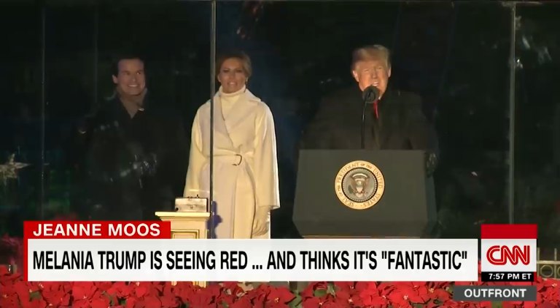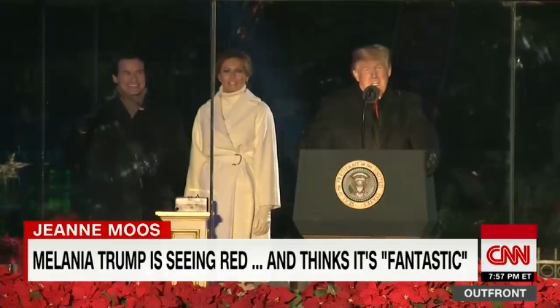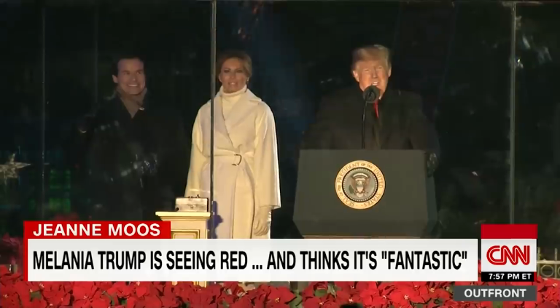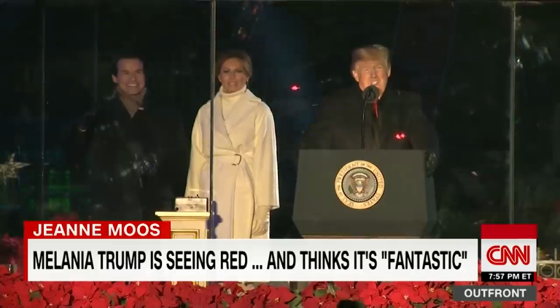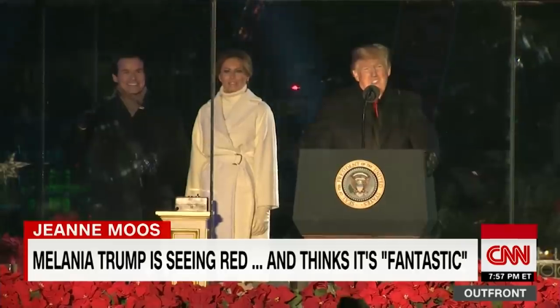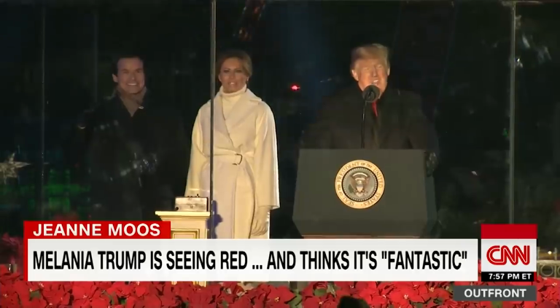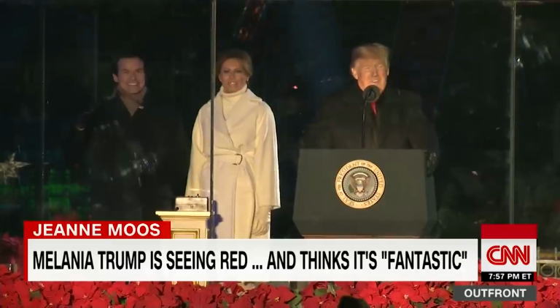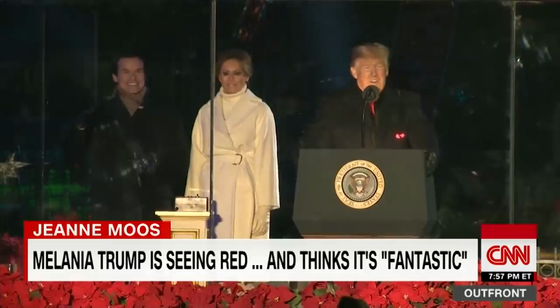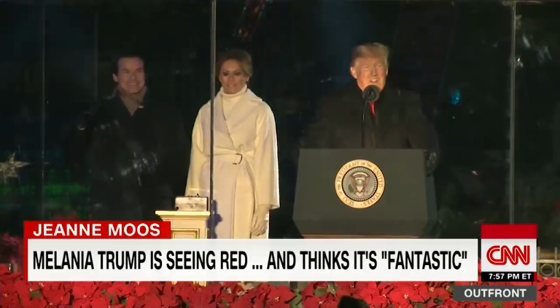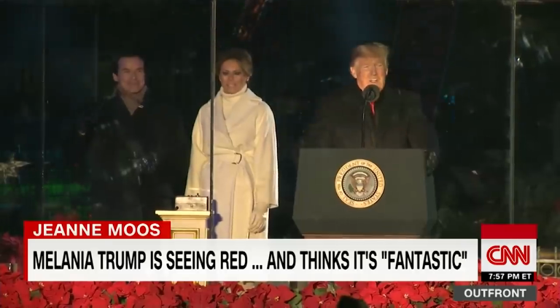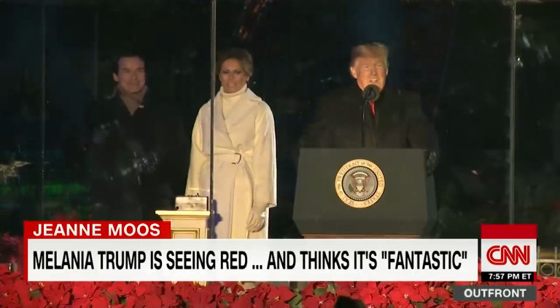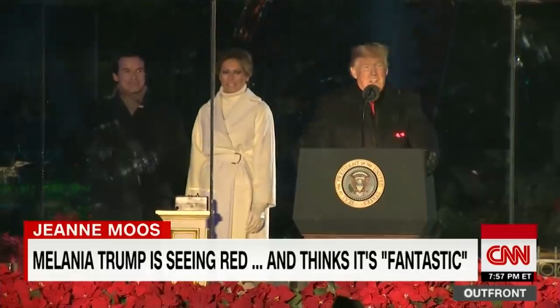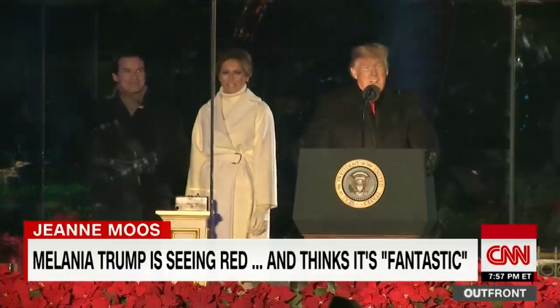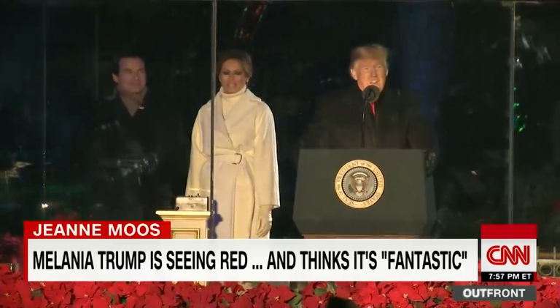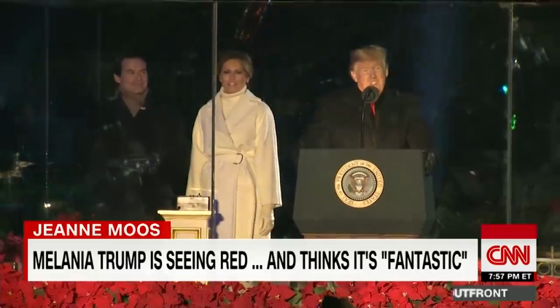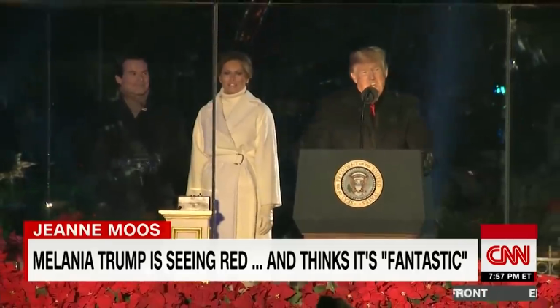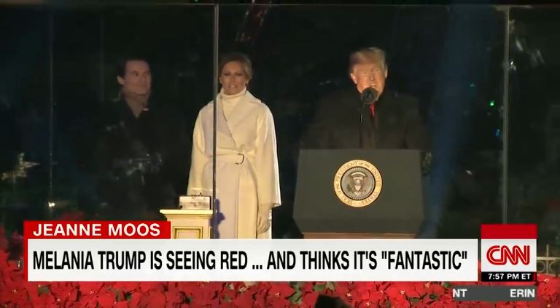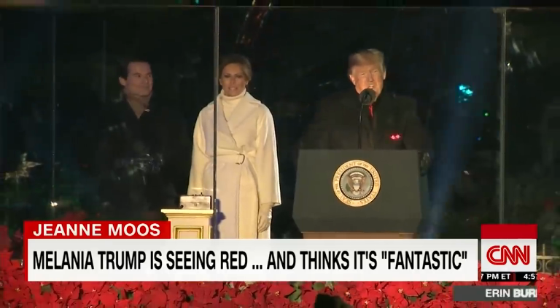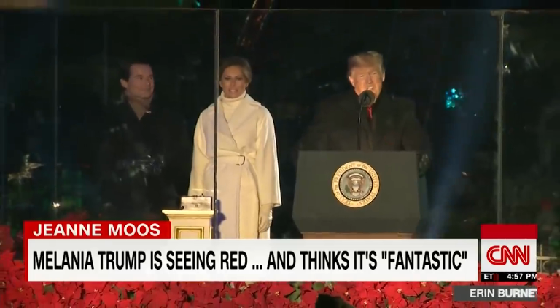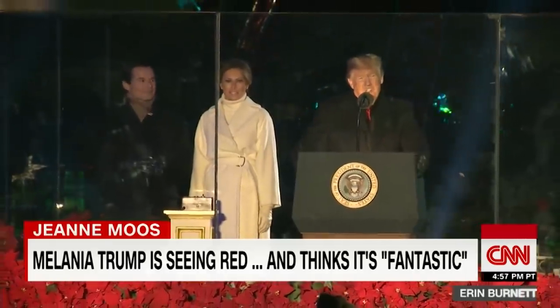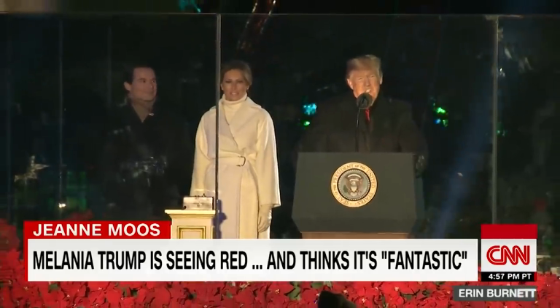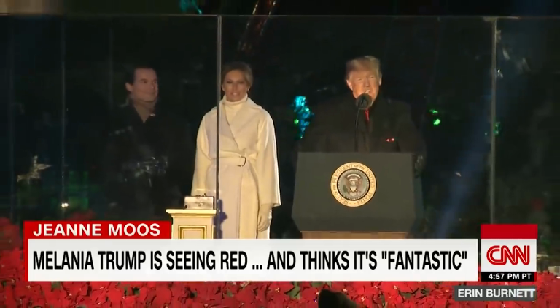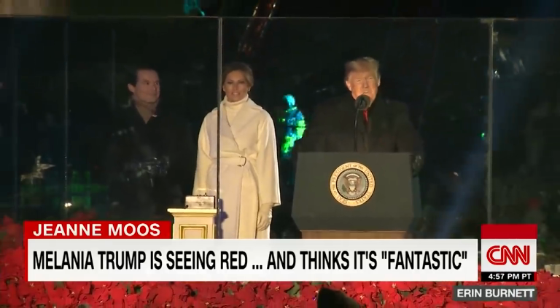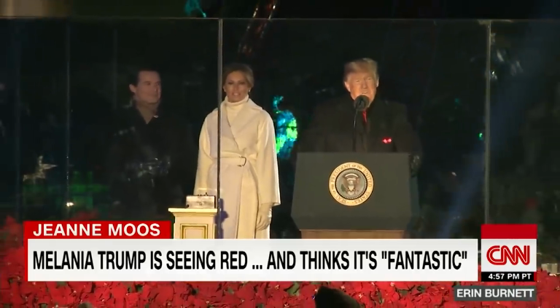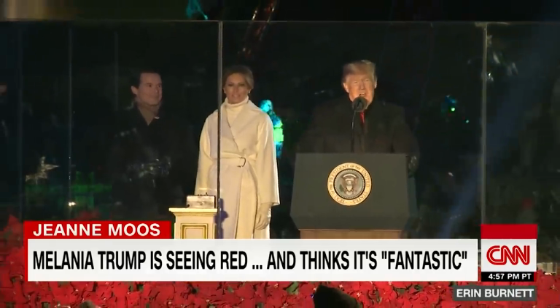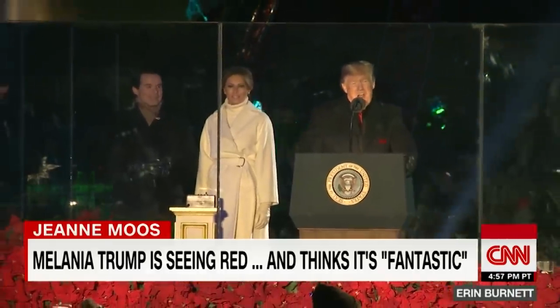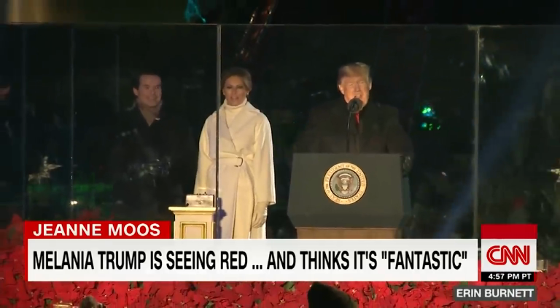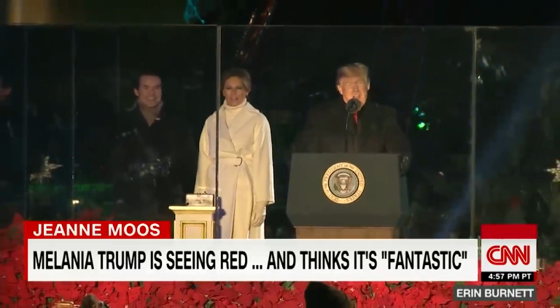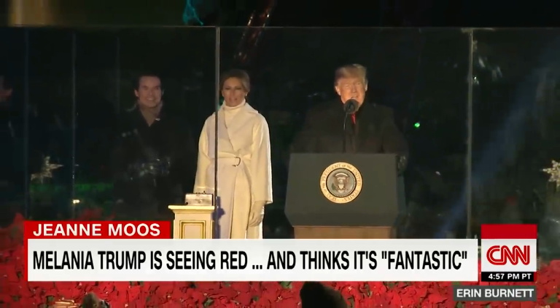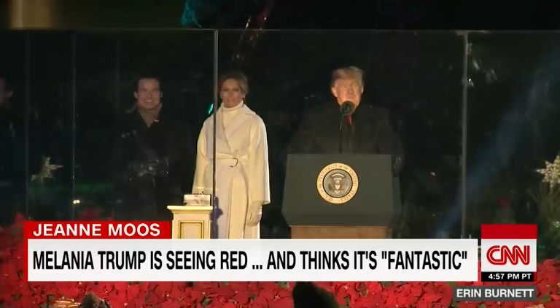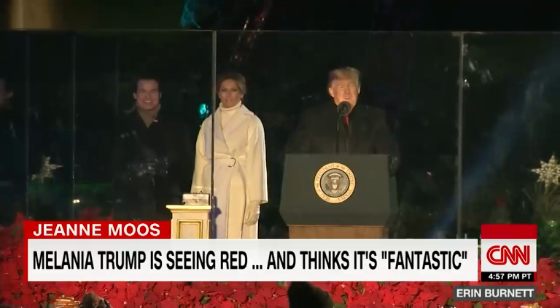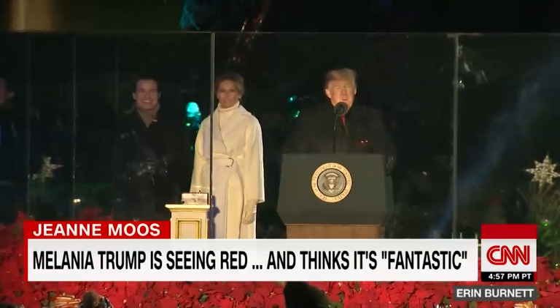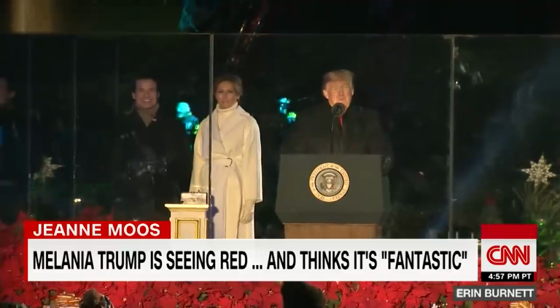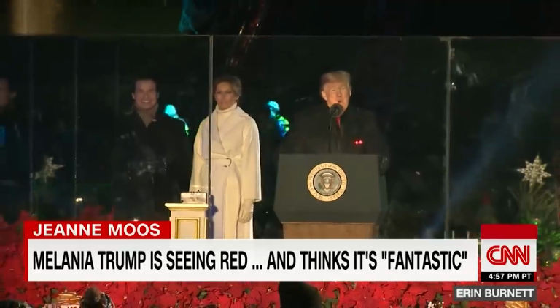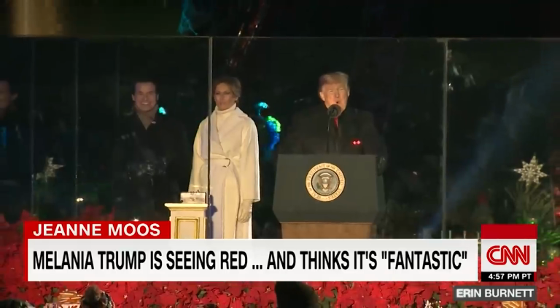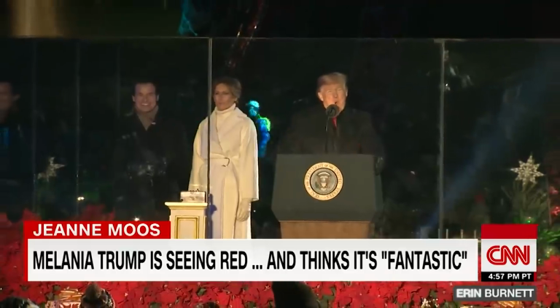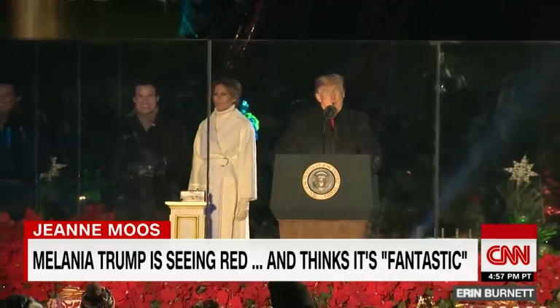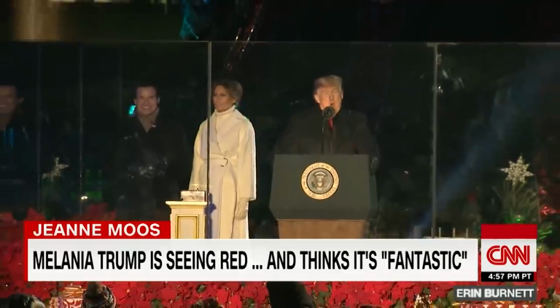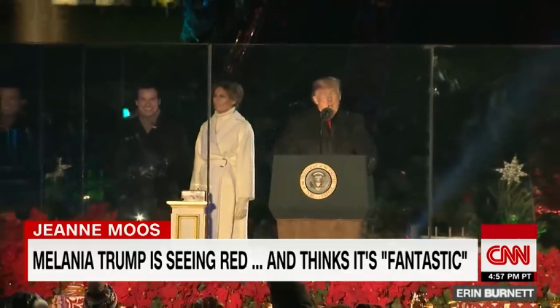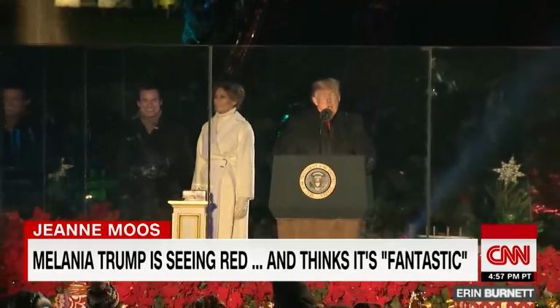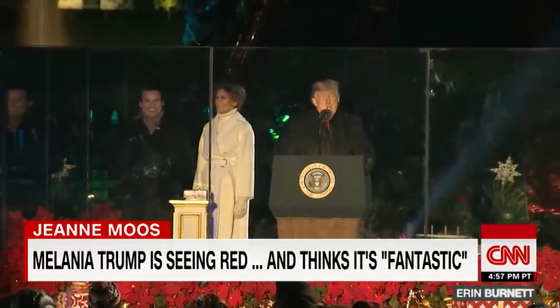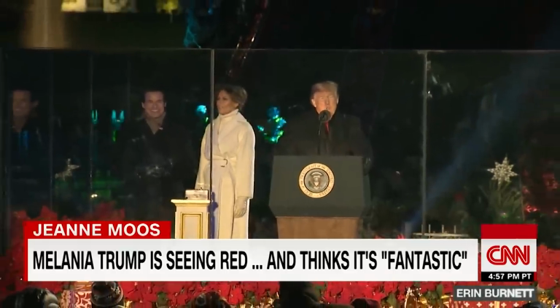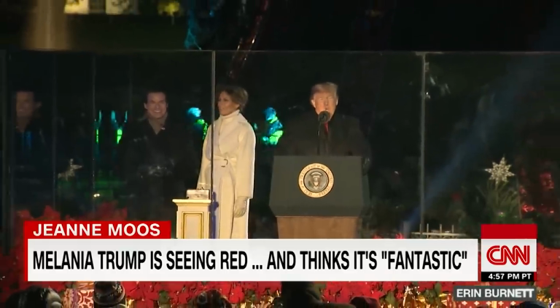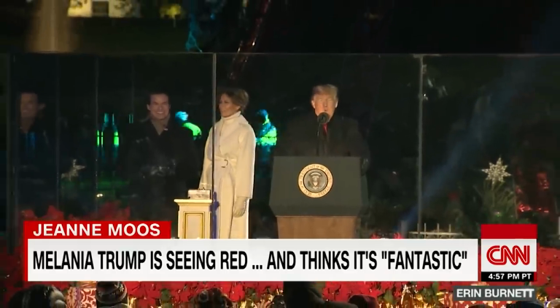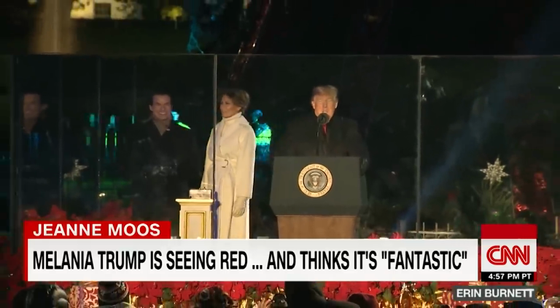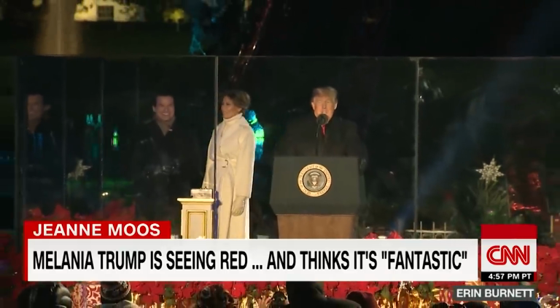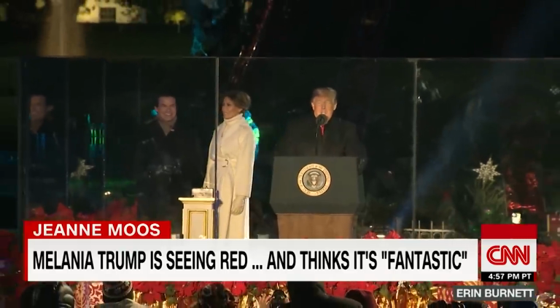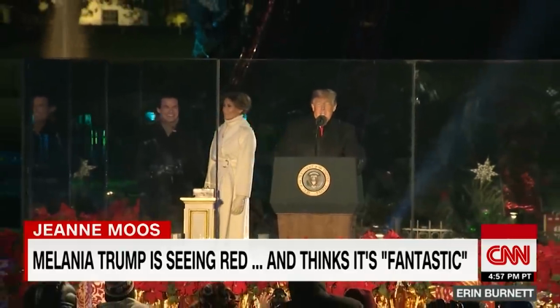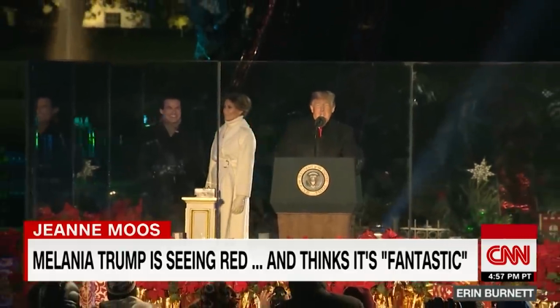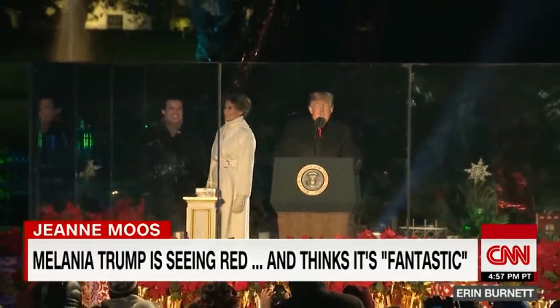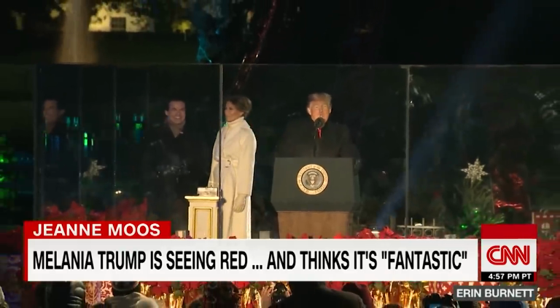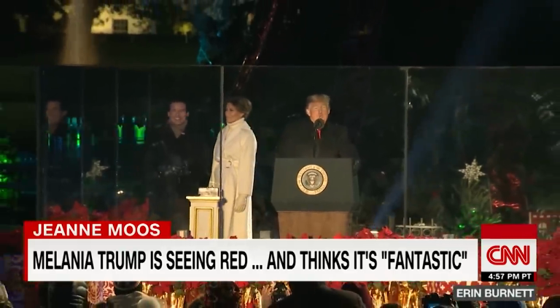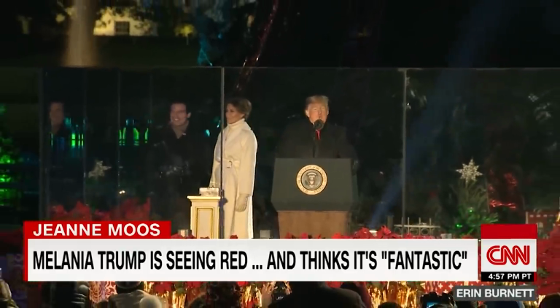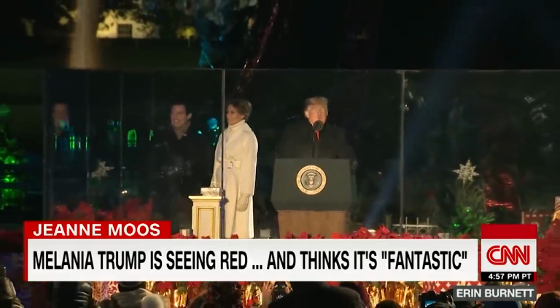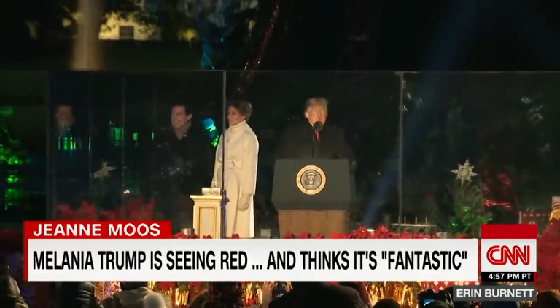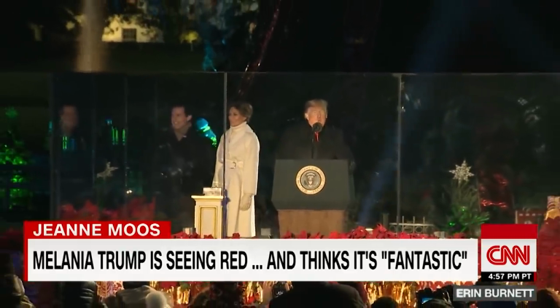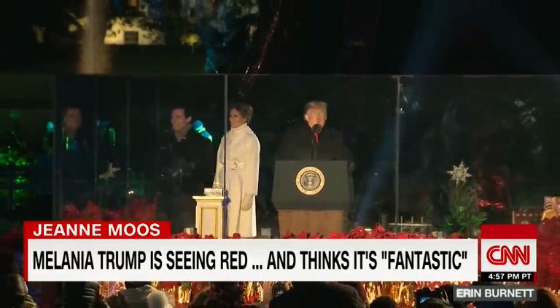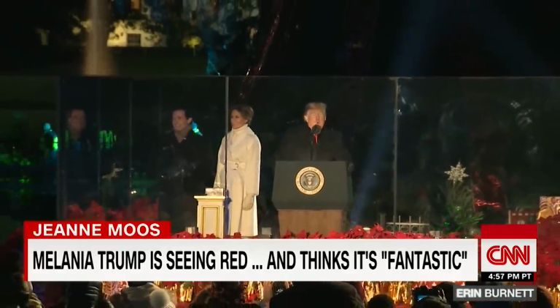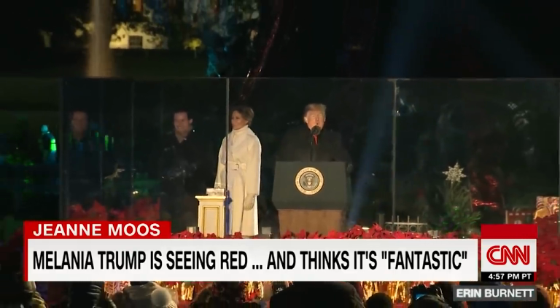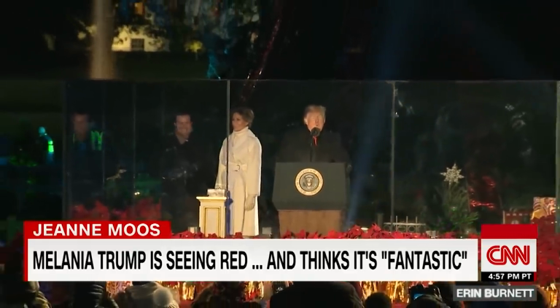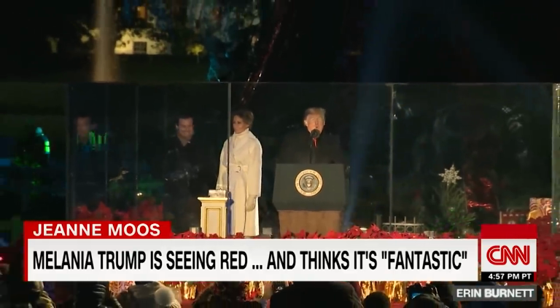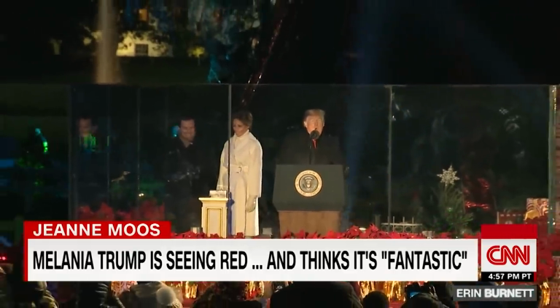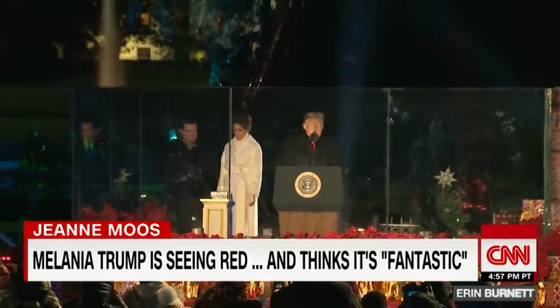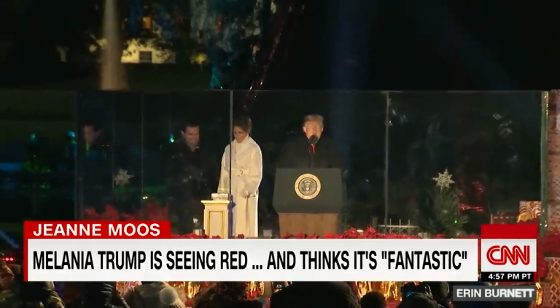The president counted down, the first lady pressed the button to light the national Christmas tree. Two, one.